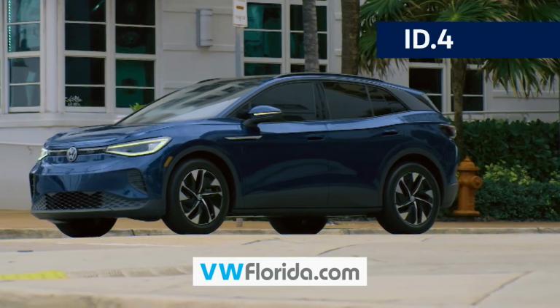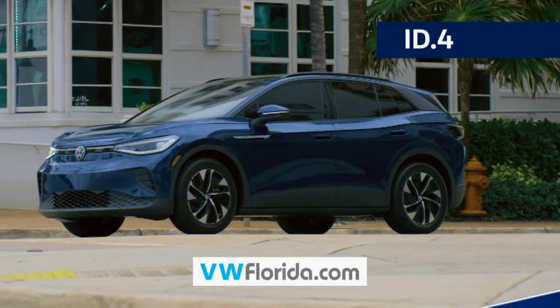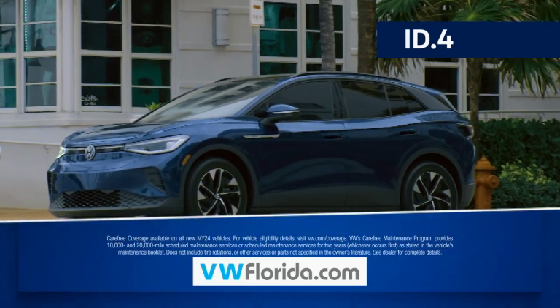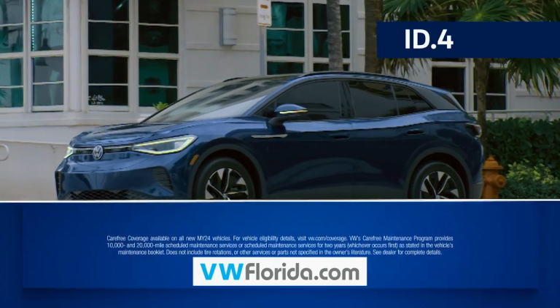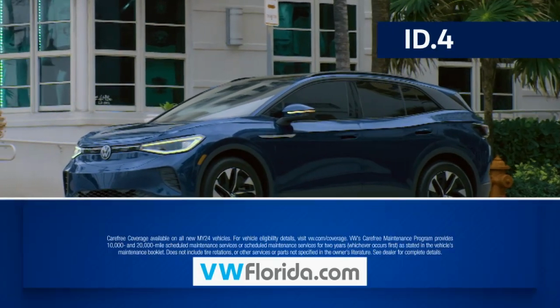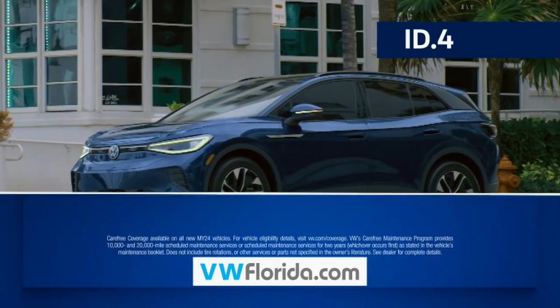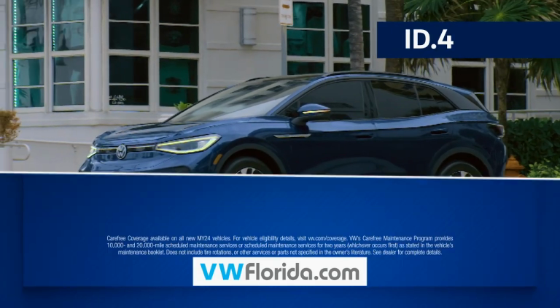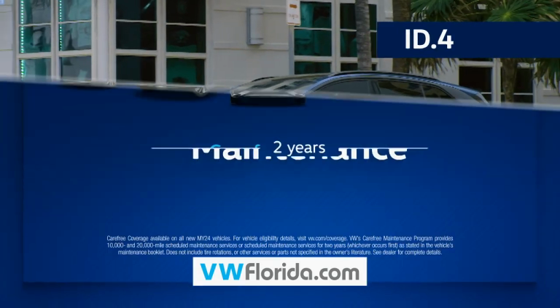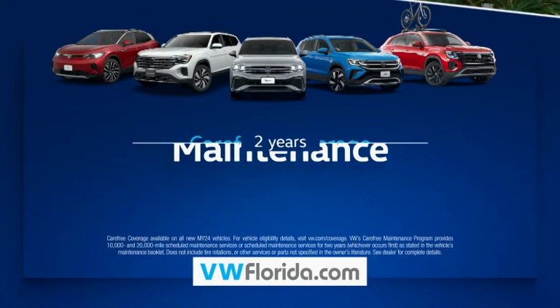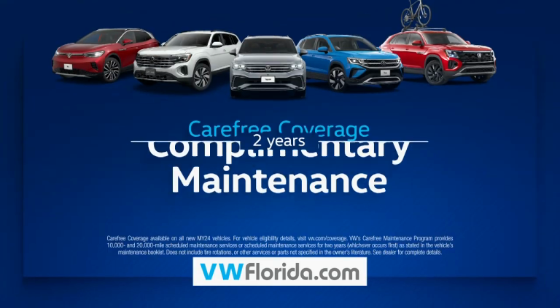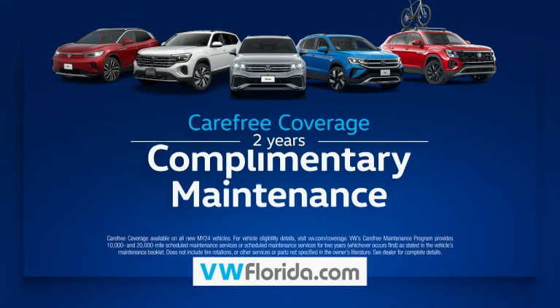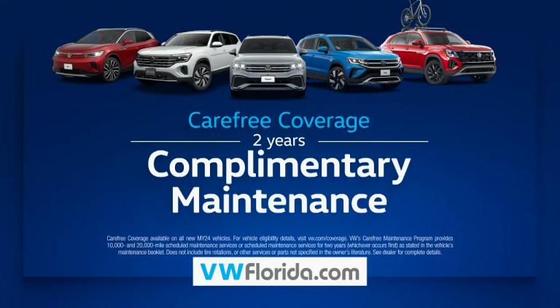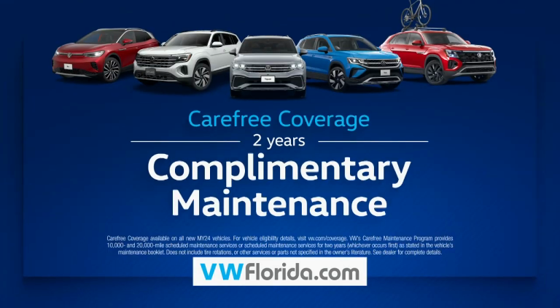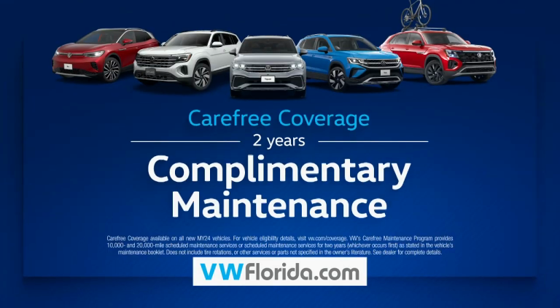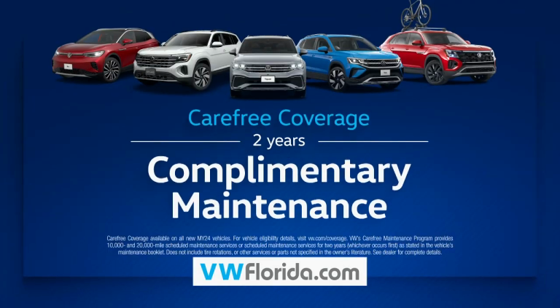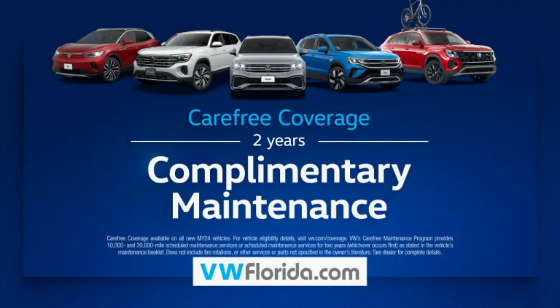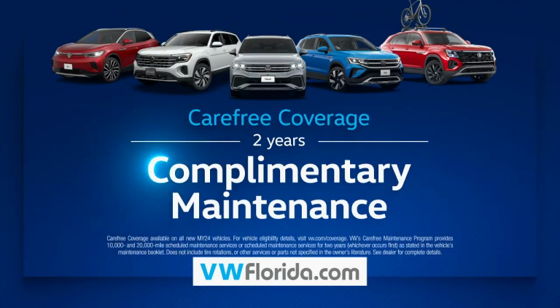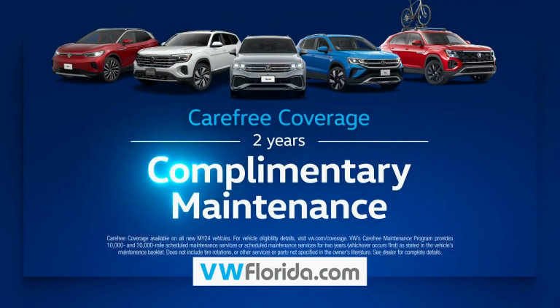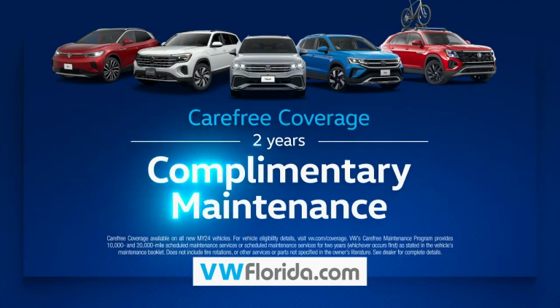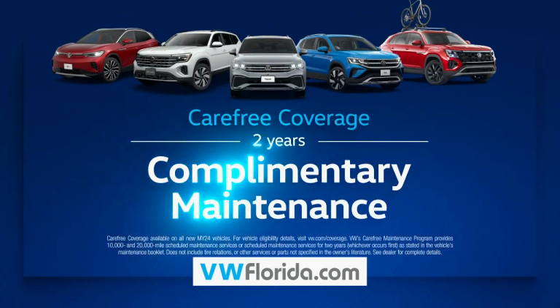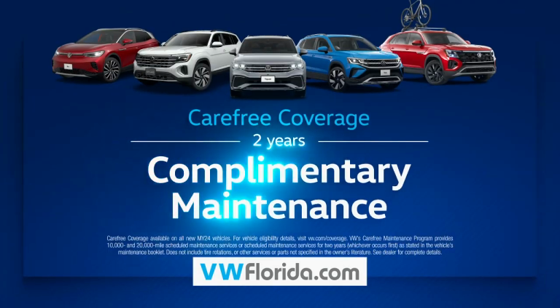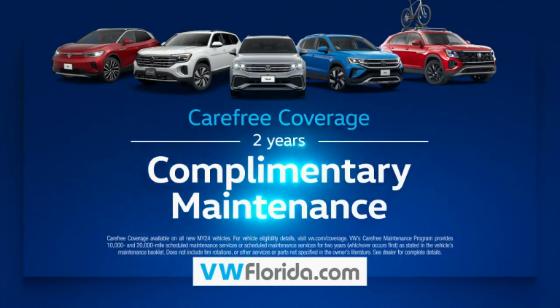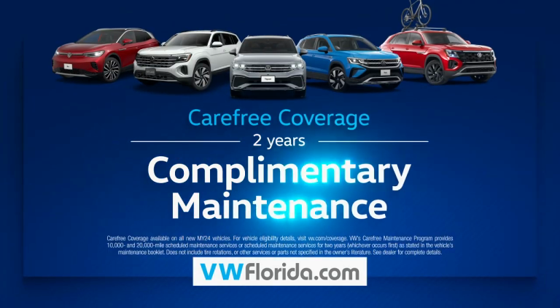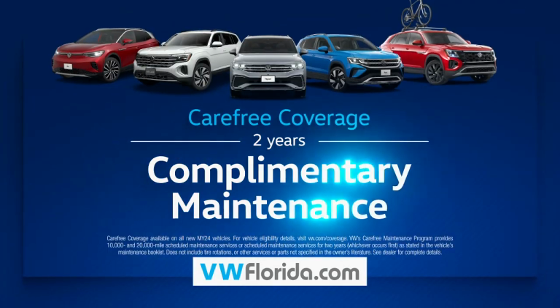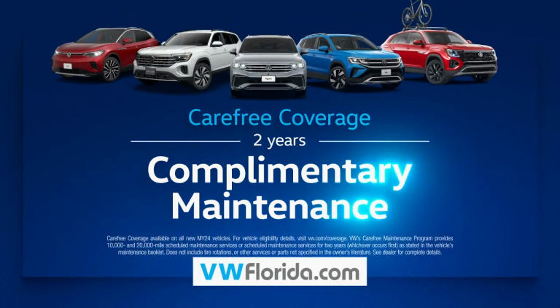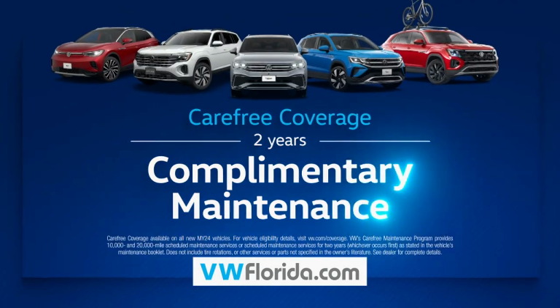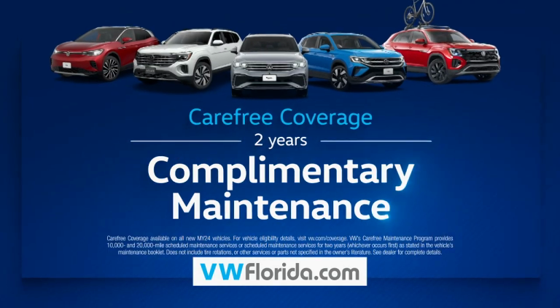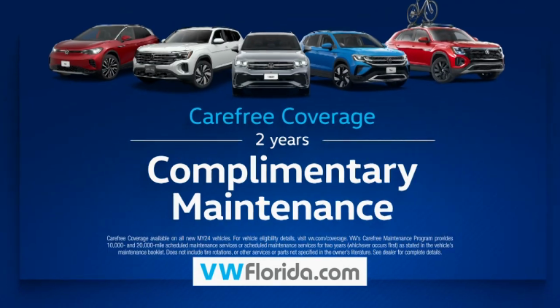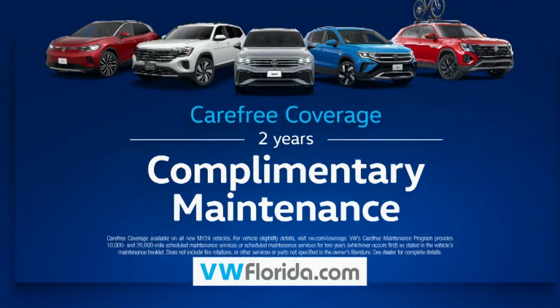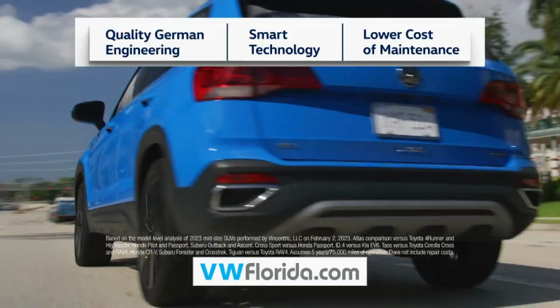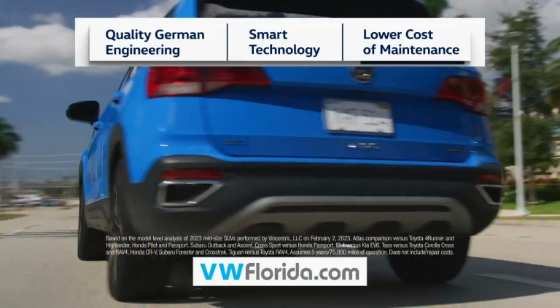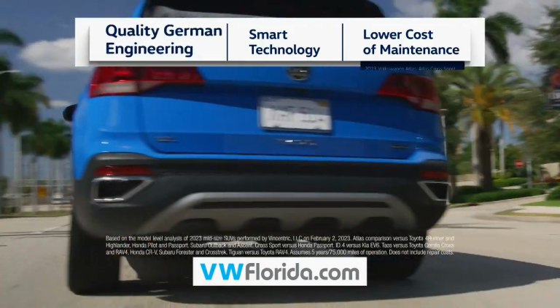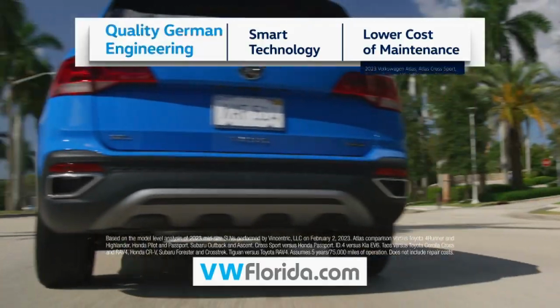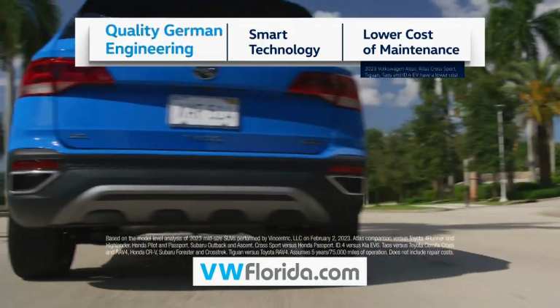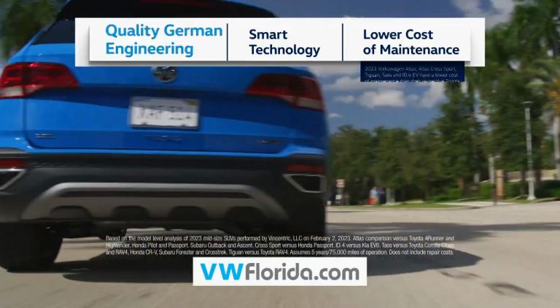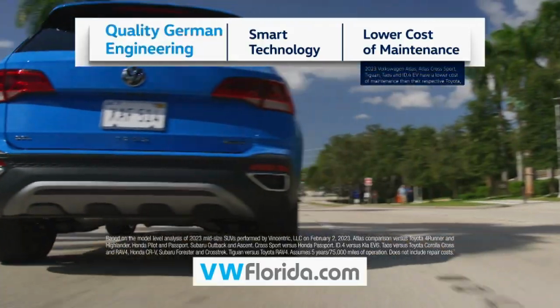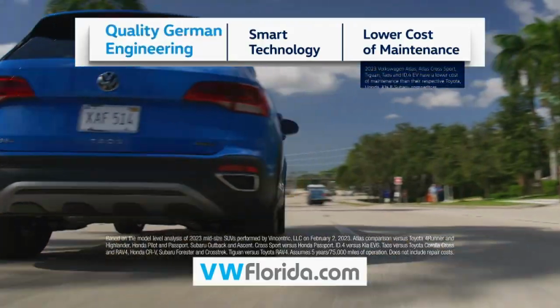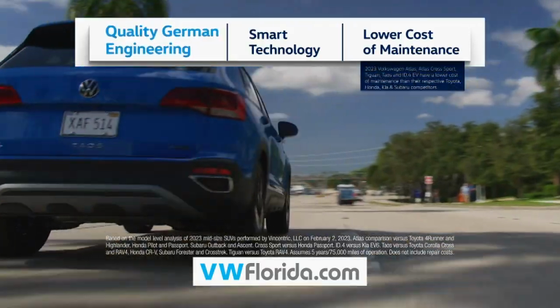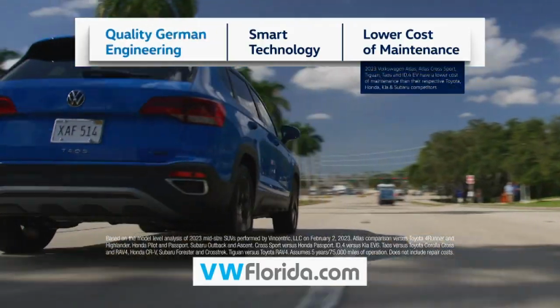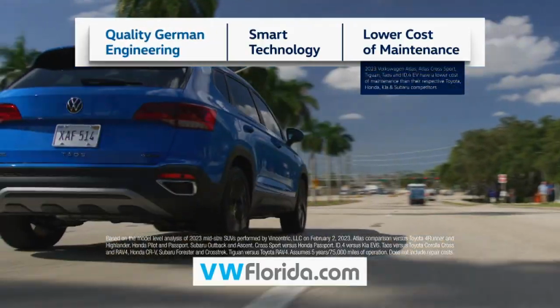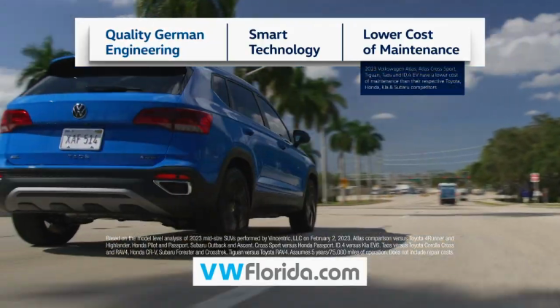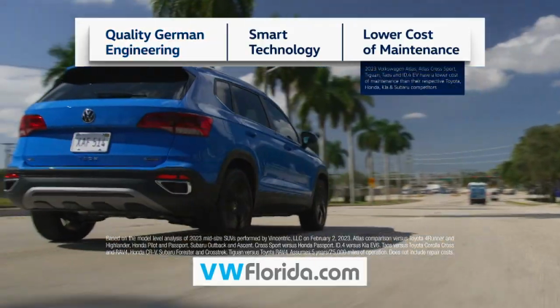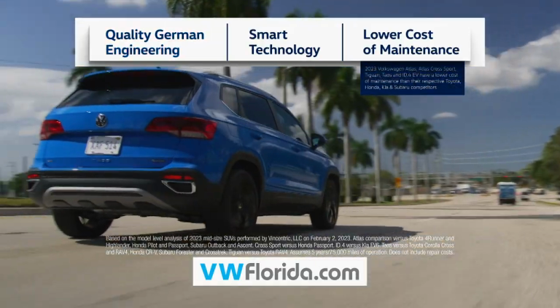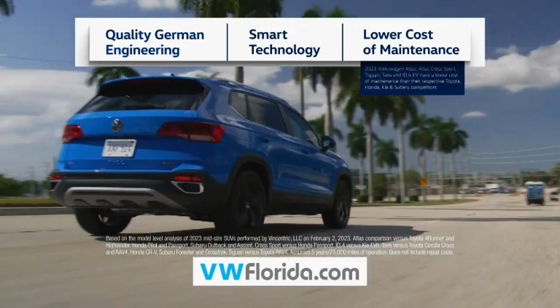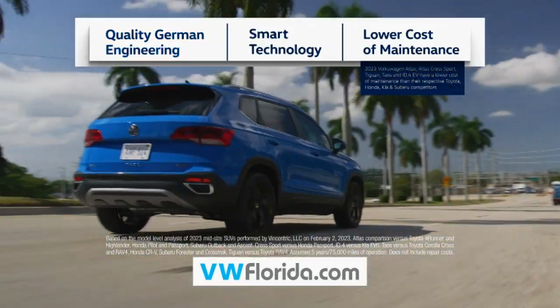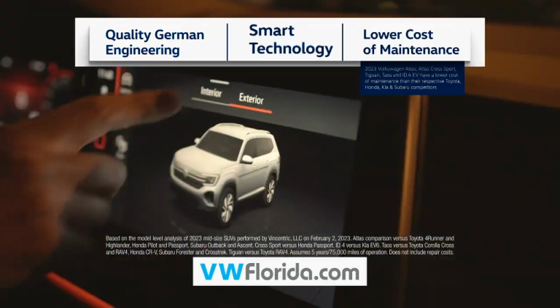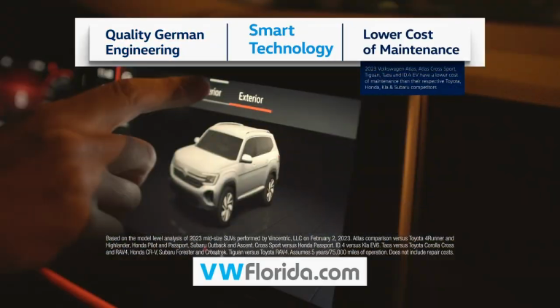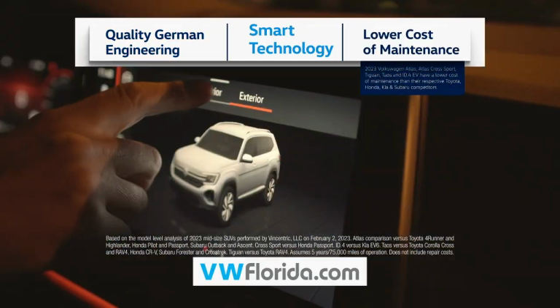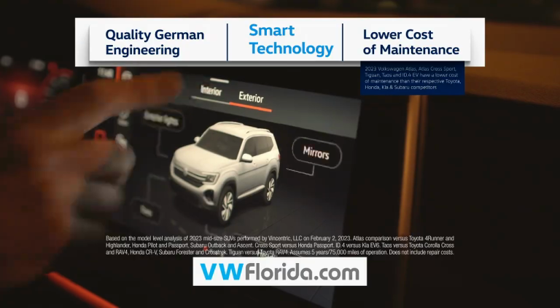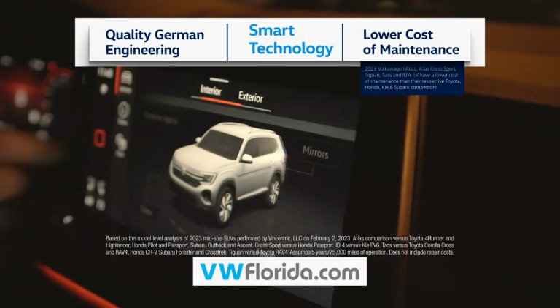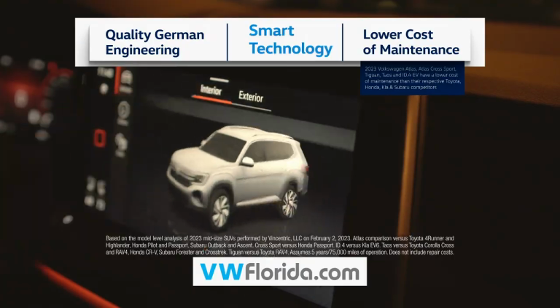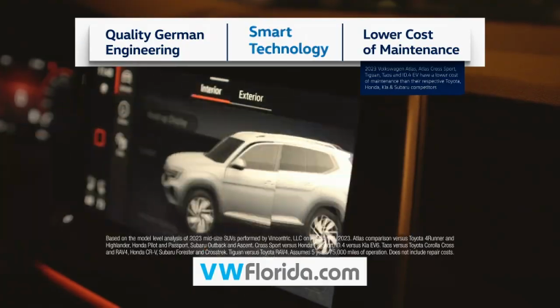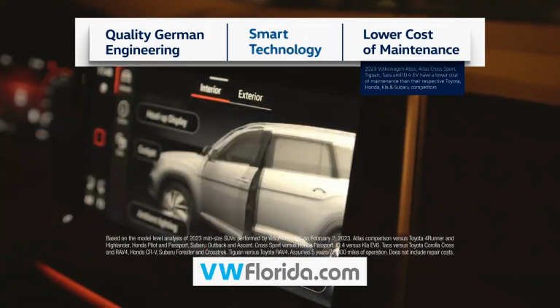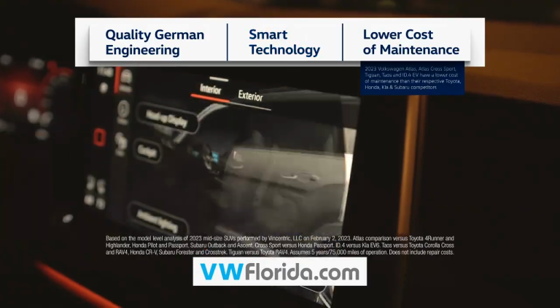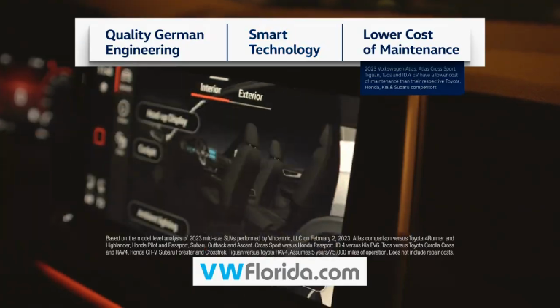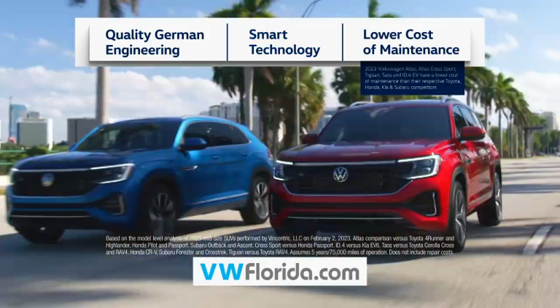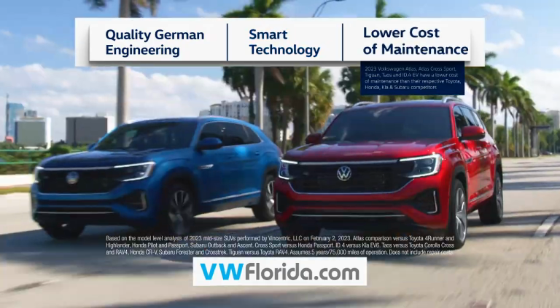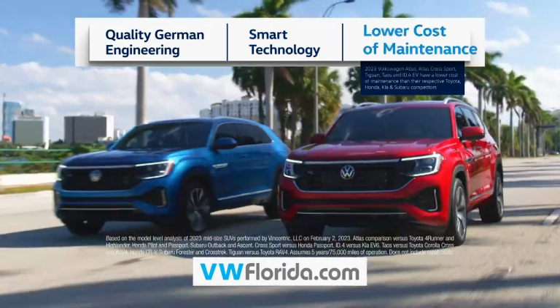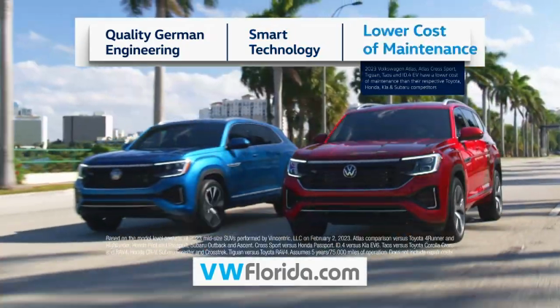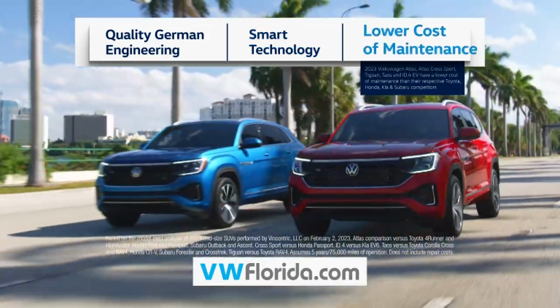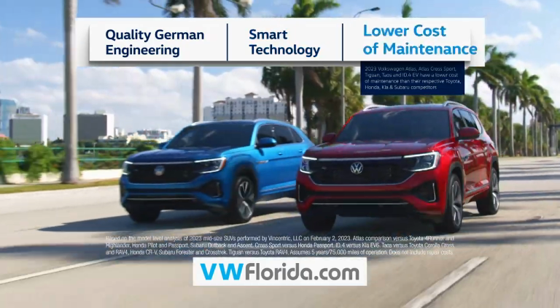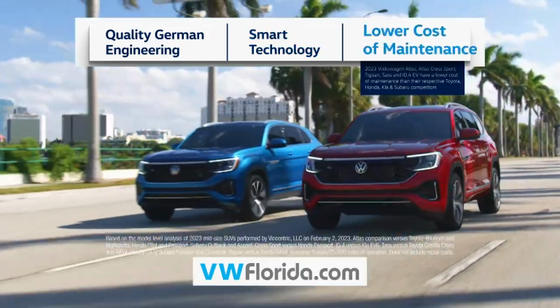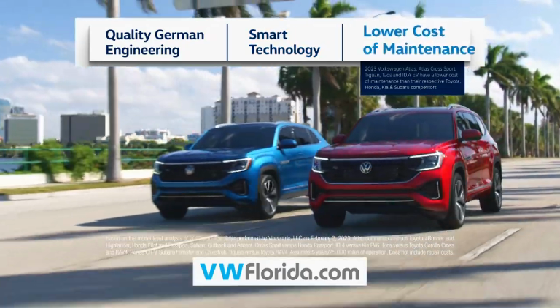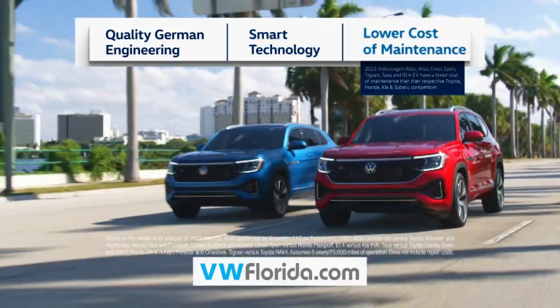All with two years' complimentary maintenance, quality German engineering, smart technology, and a lower maintenance cost.